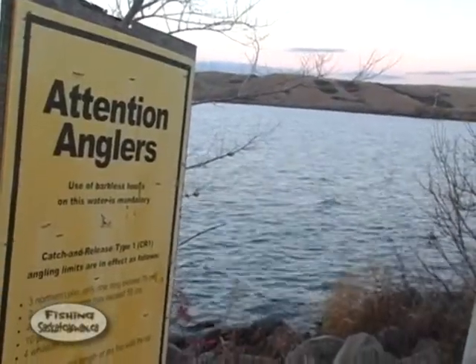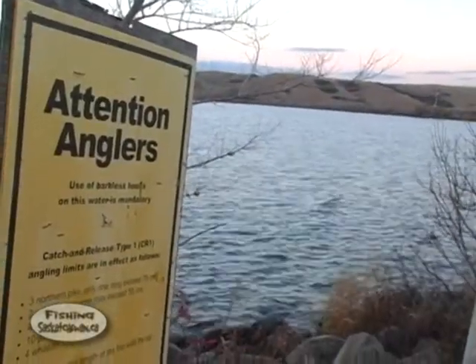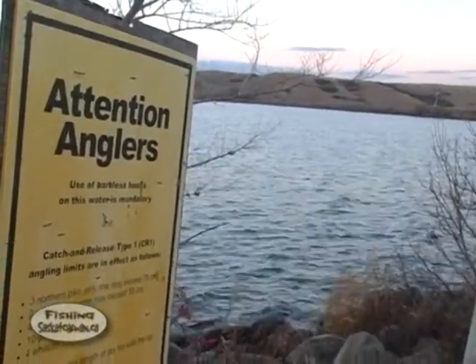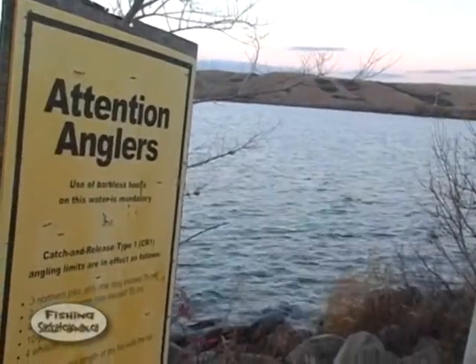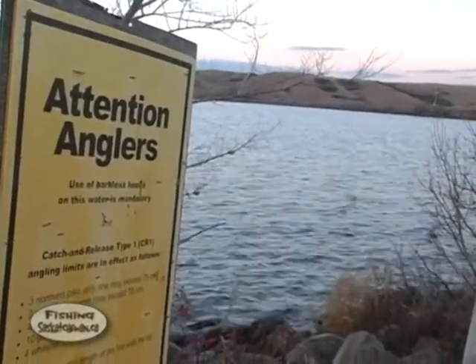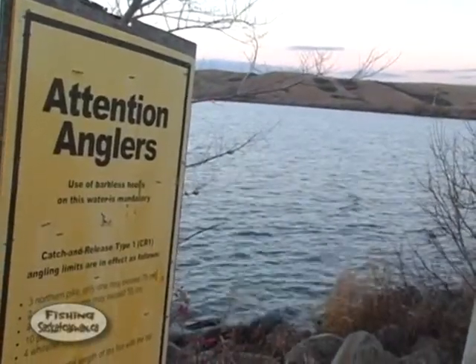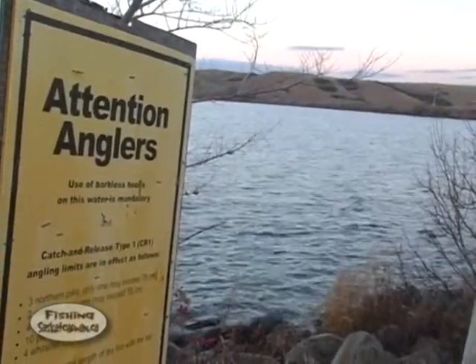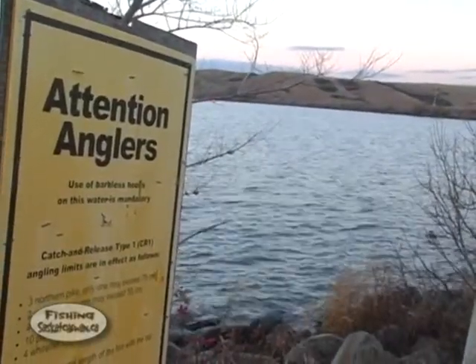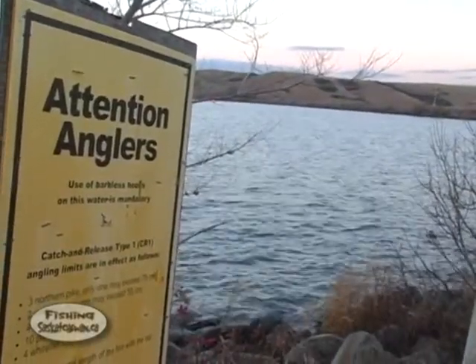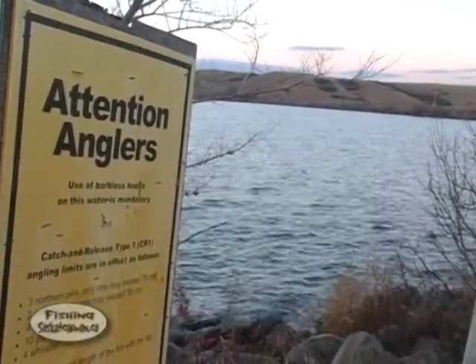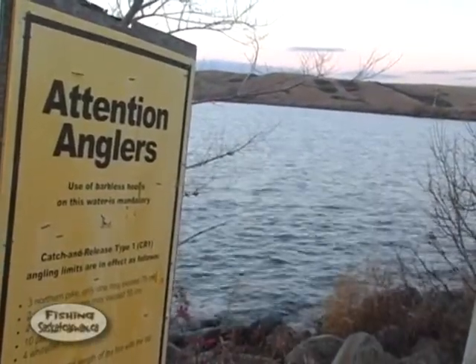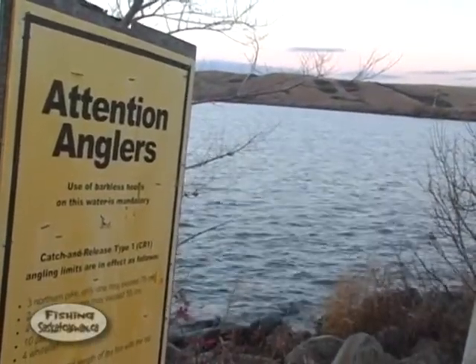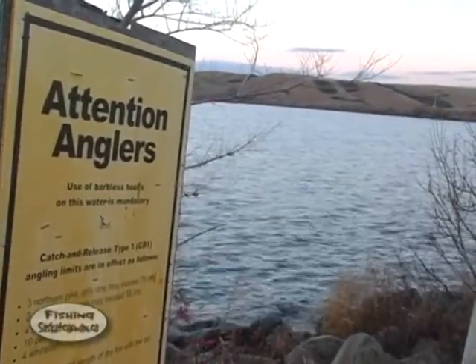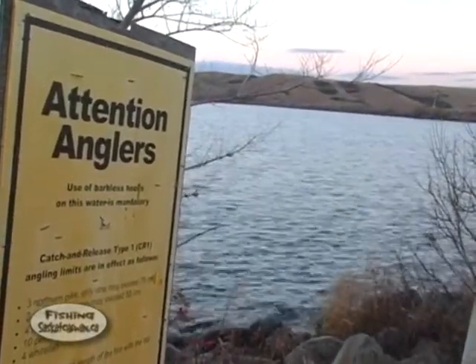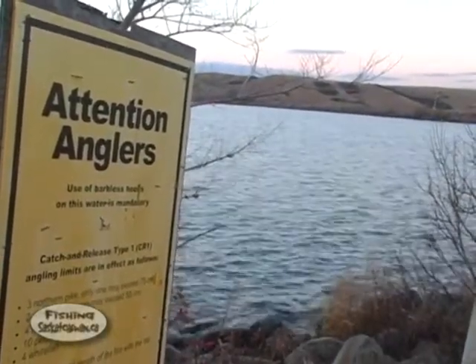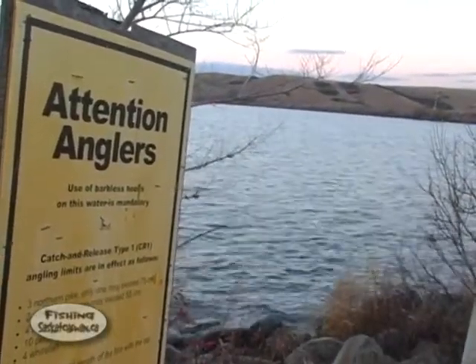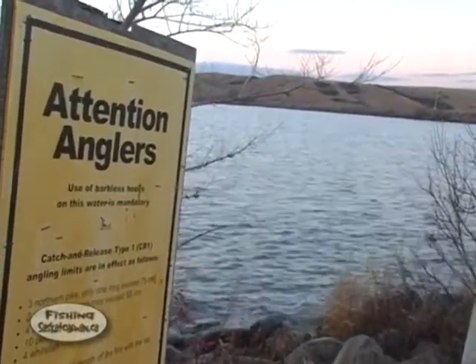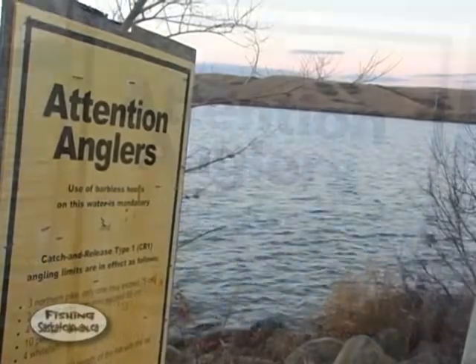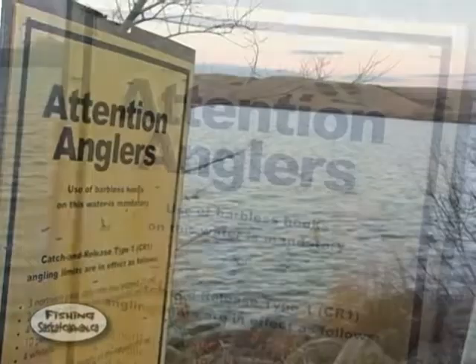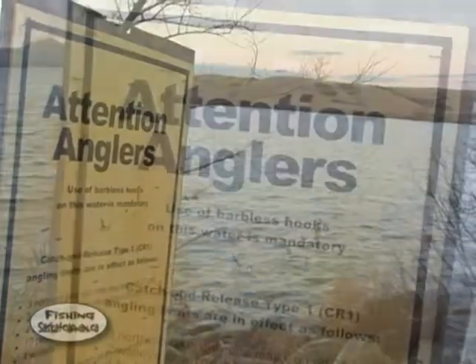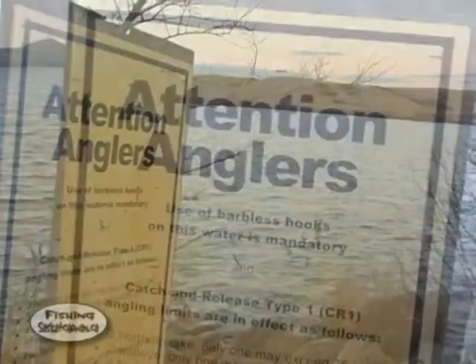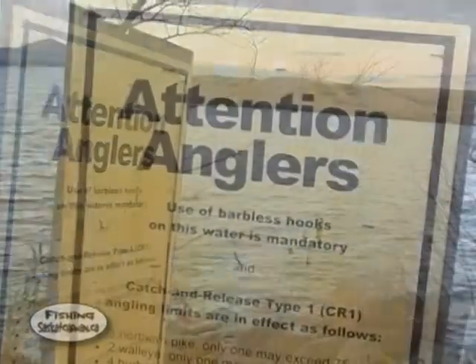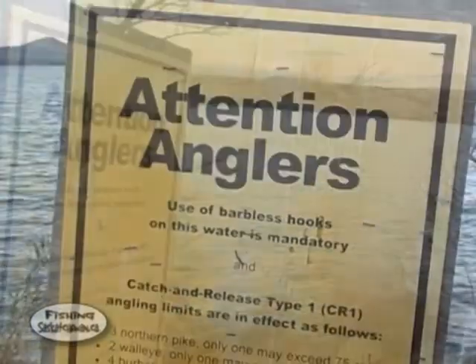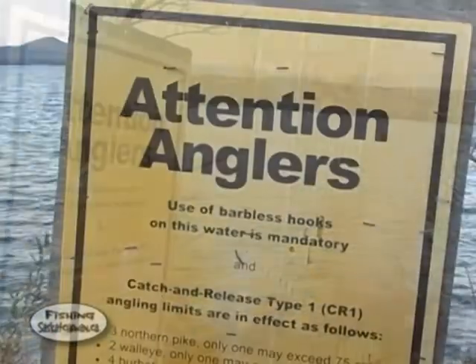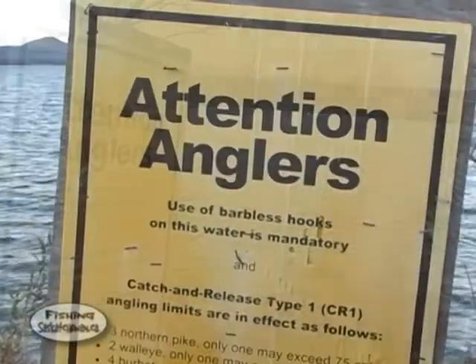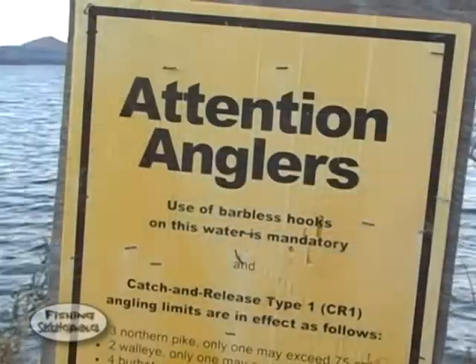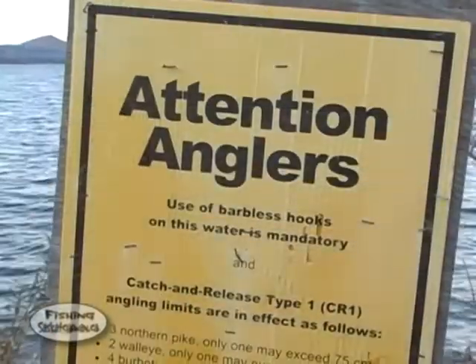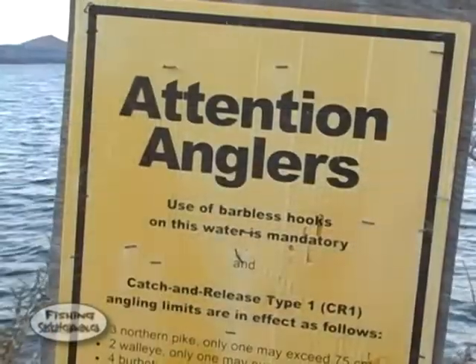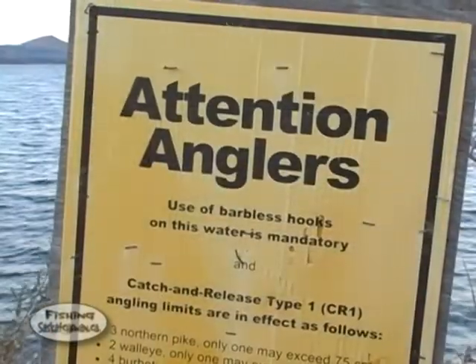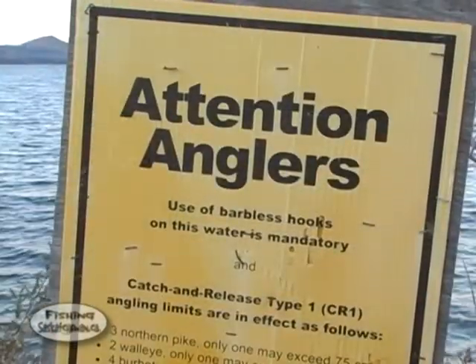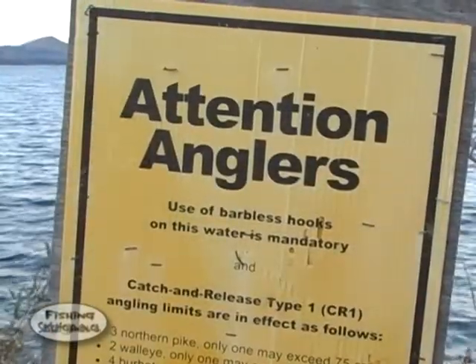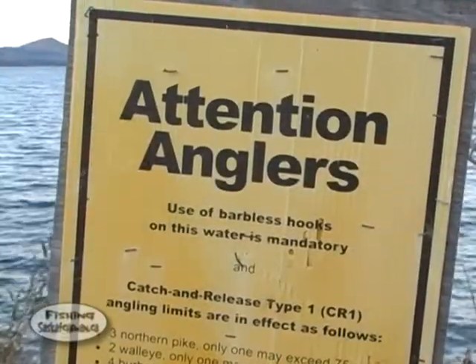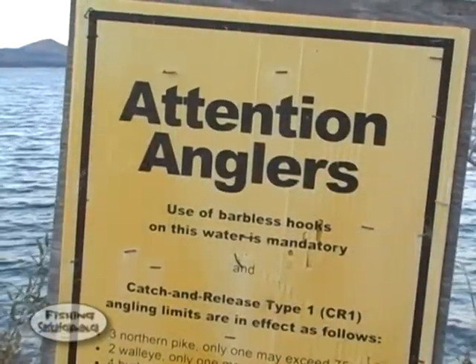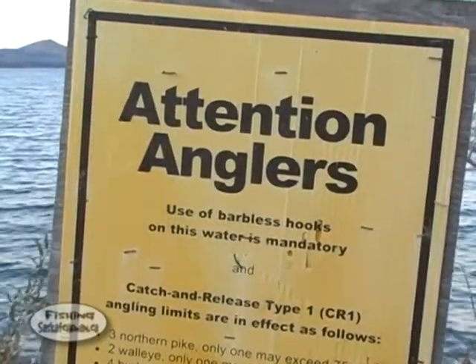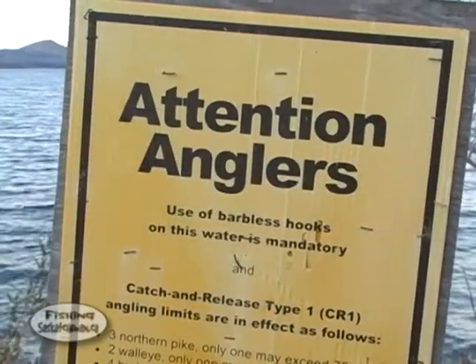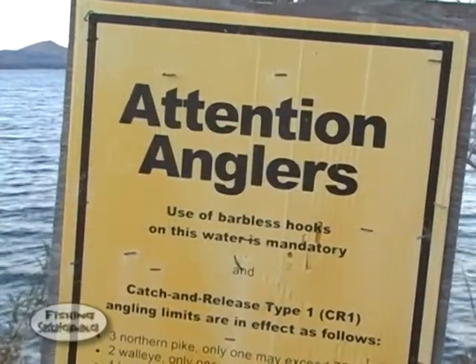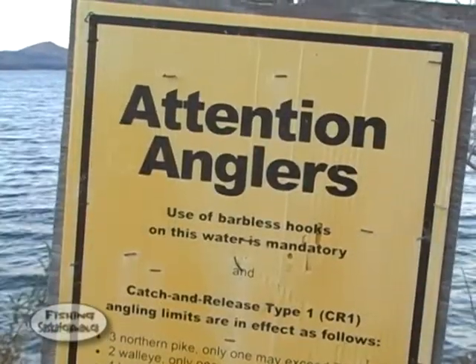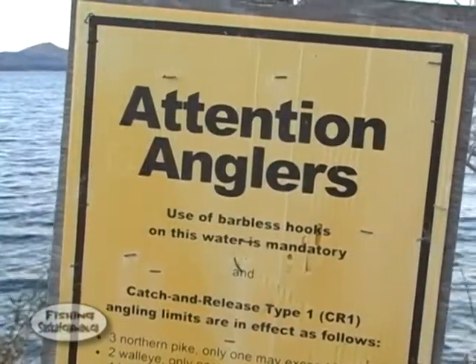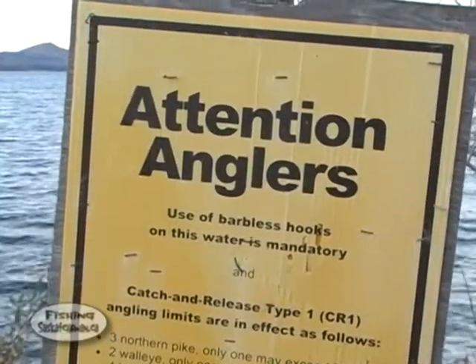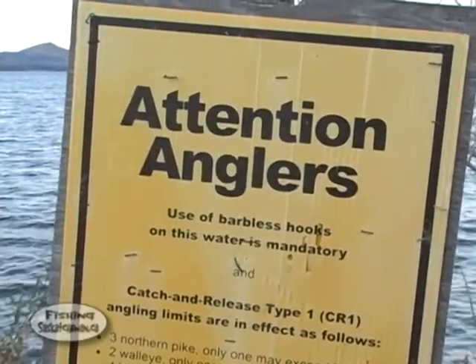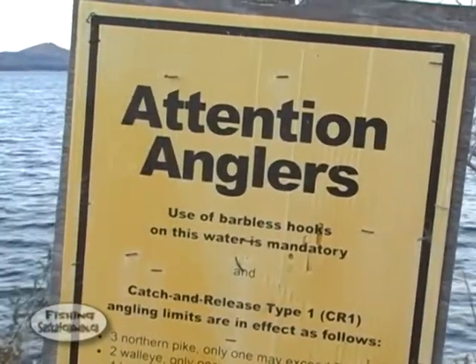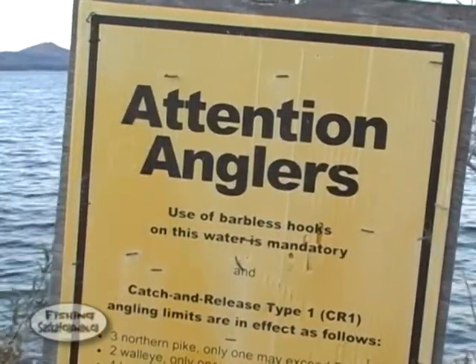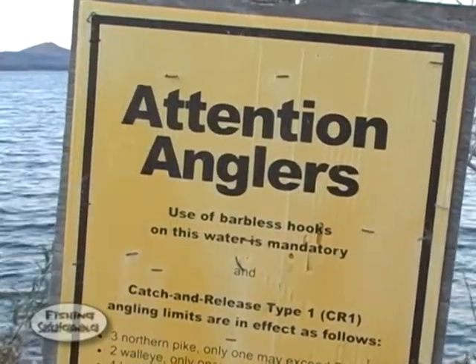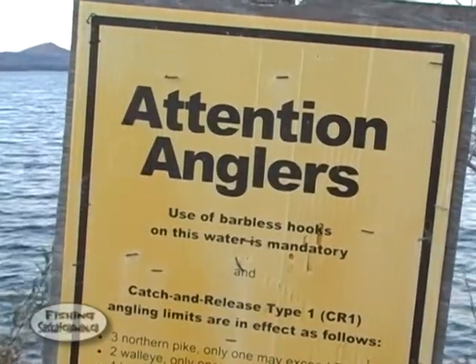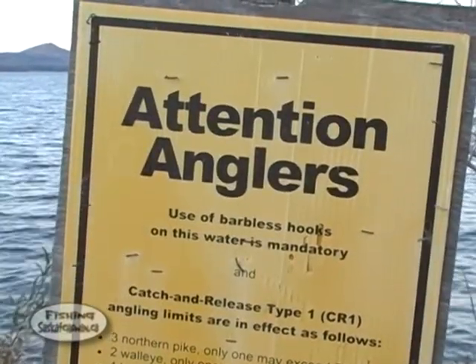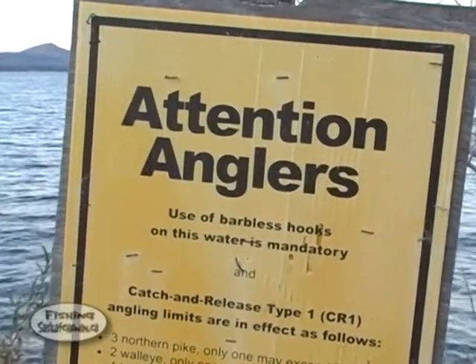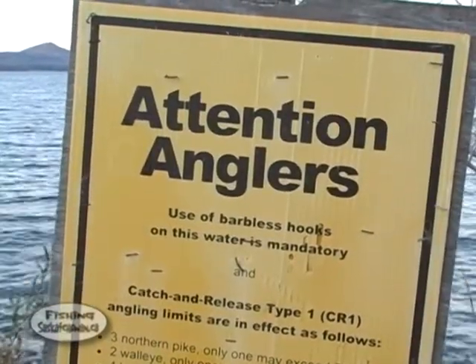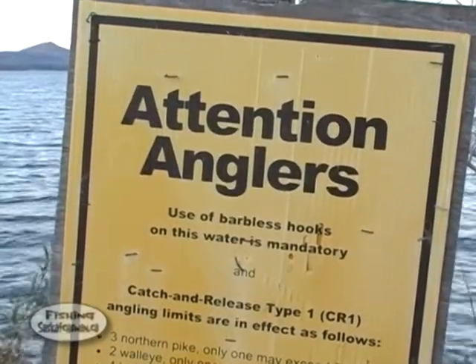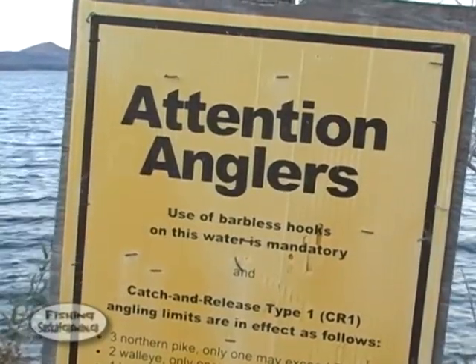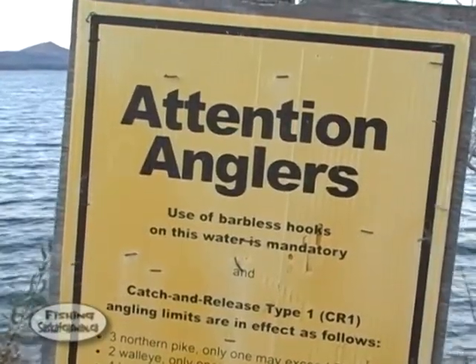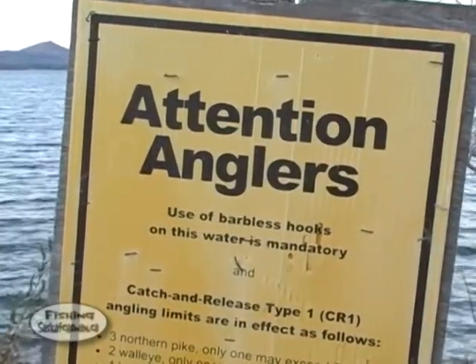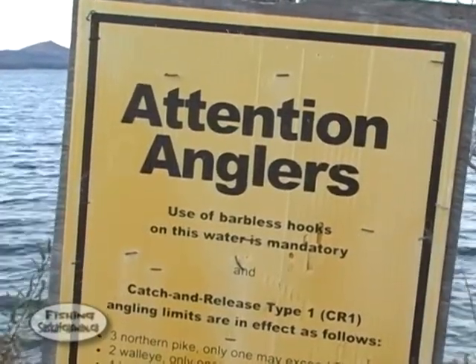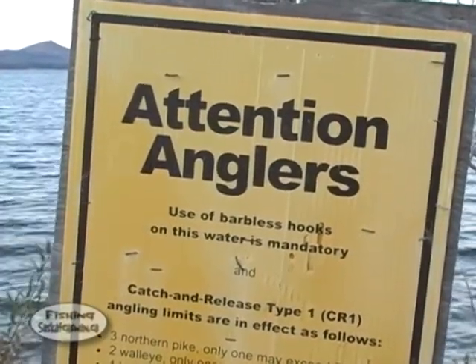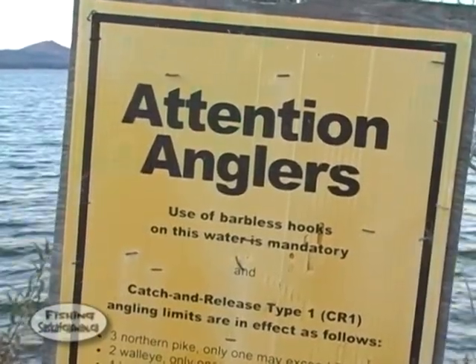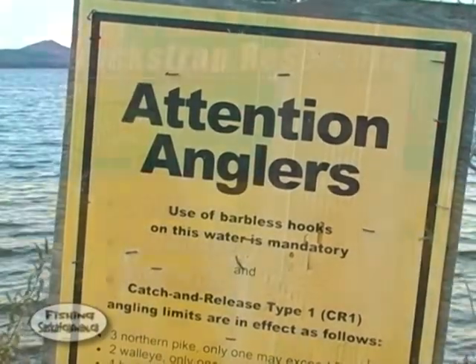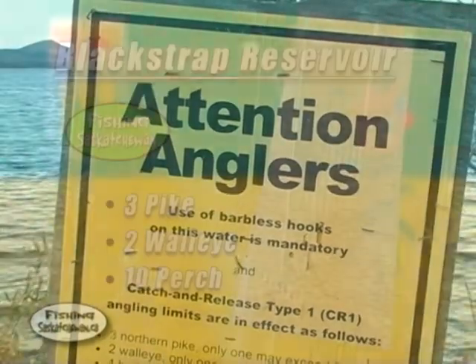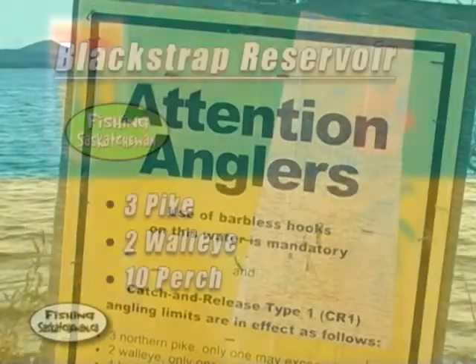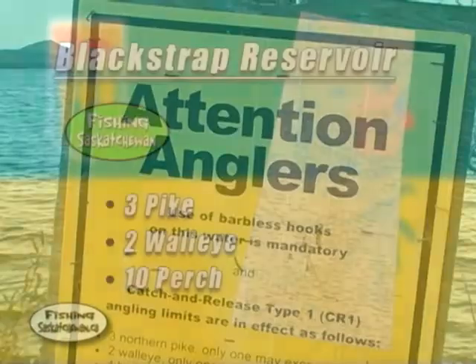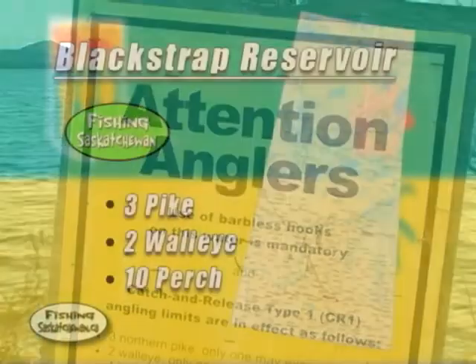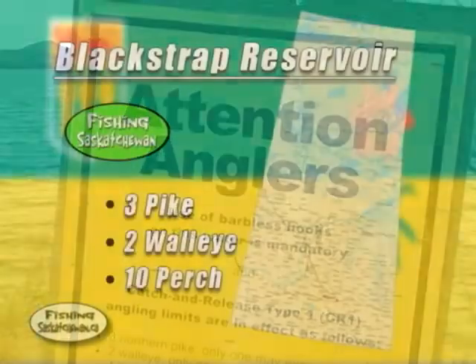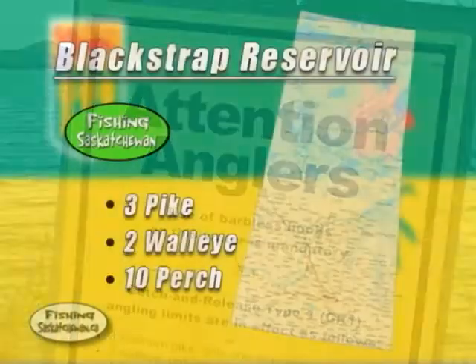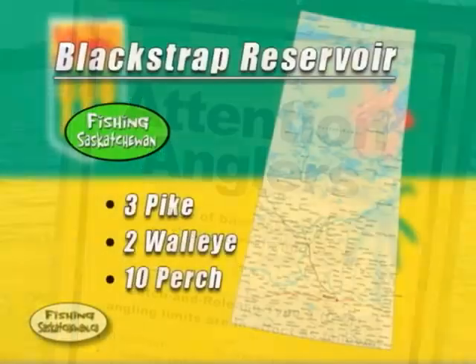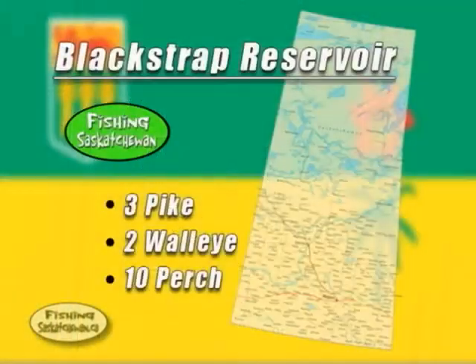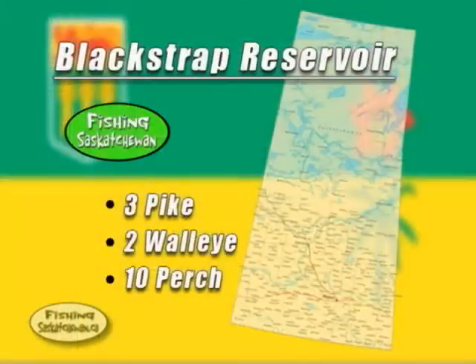Blackstrap has a CR1 rating, meaning fishing with barbless hooks is mandatory and you can only retain three pike, two walleye and ten perch.